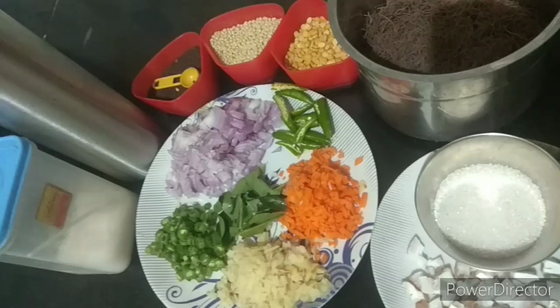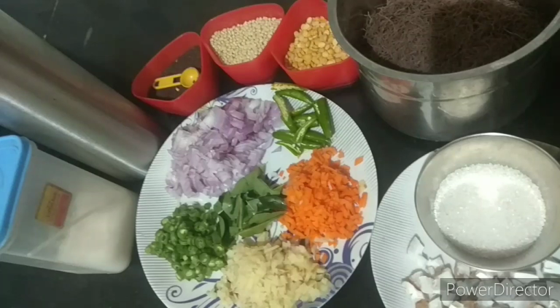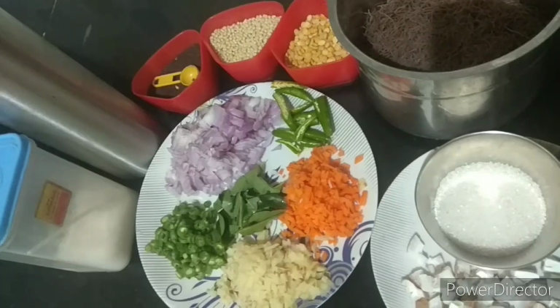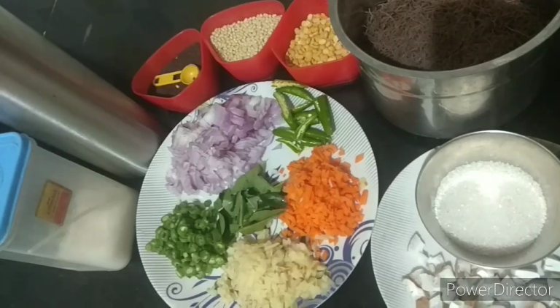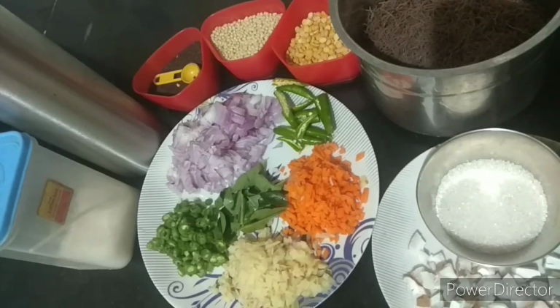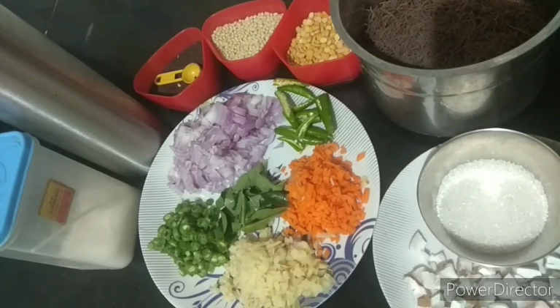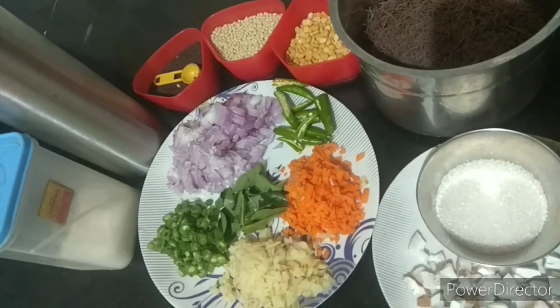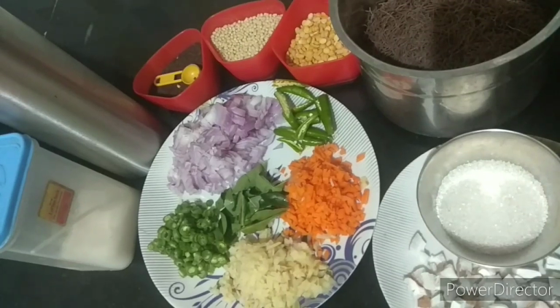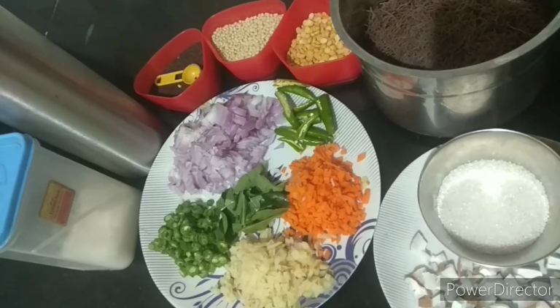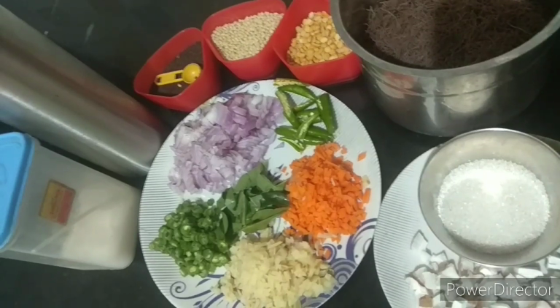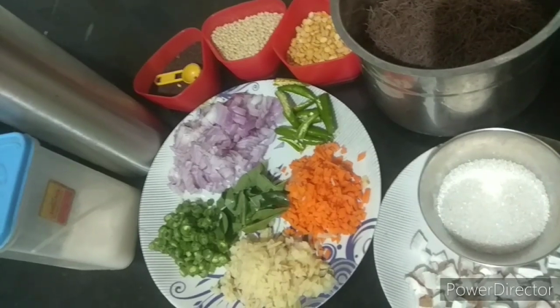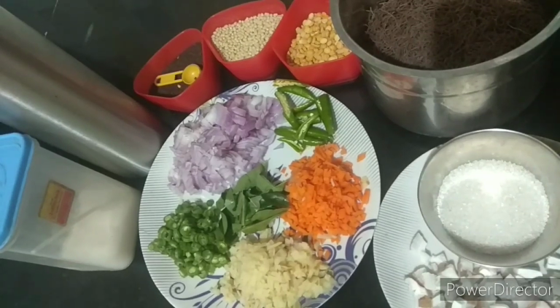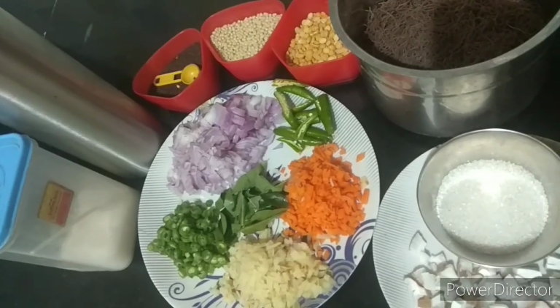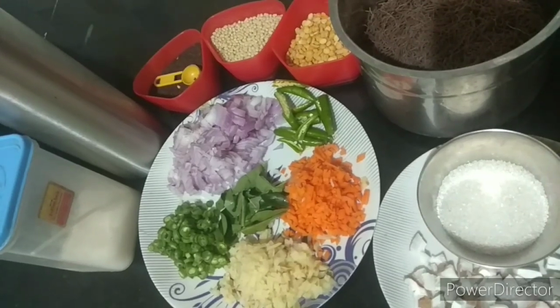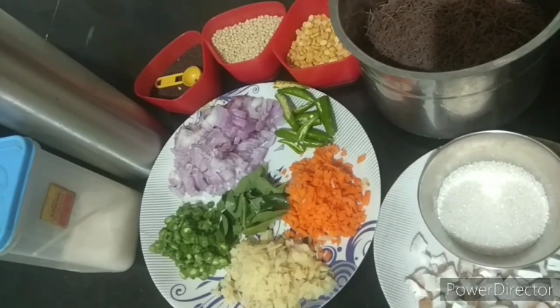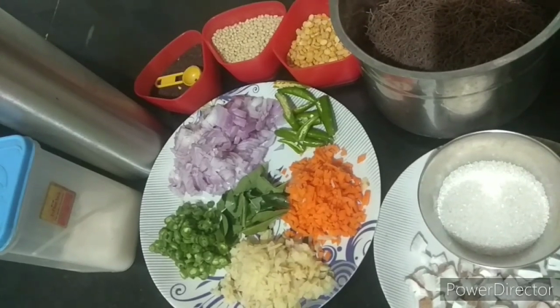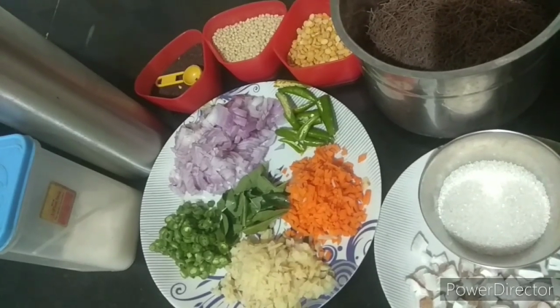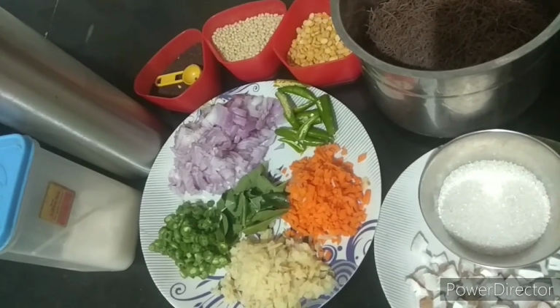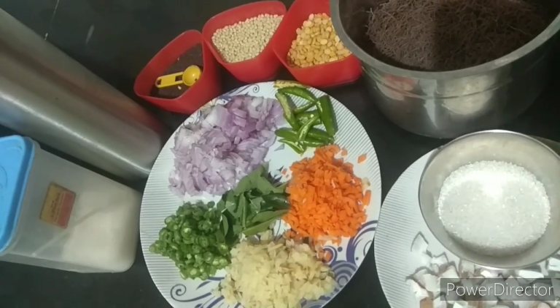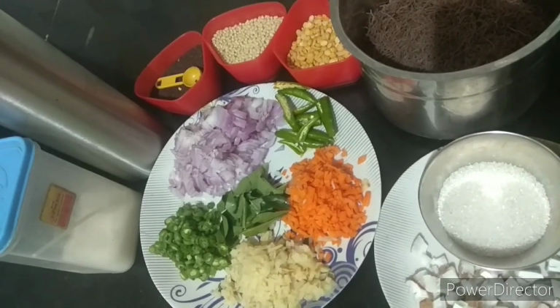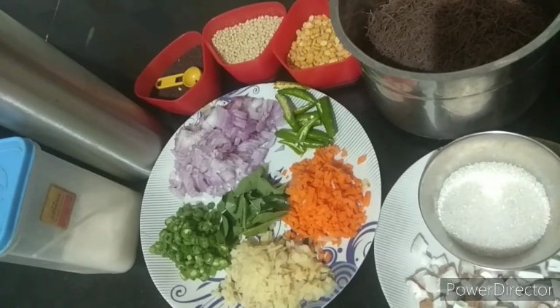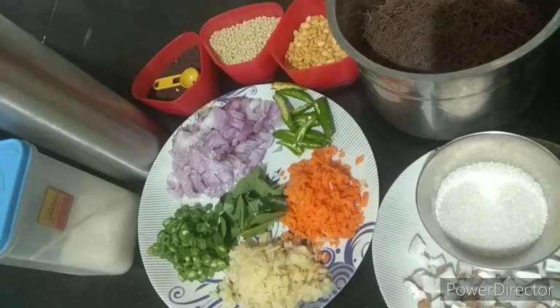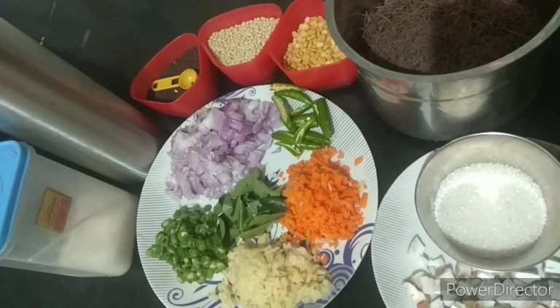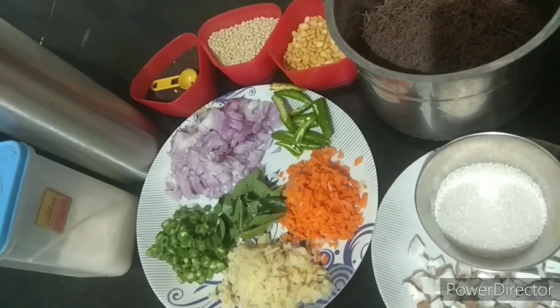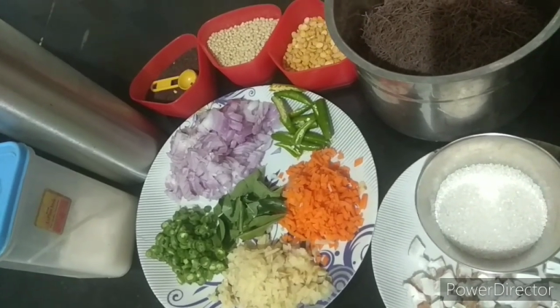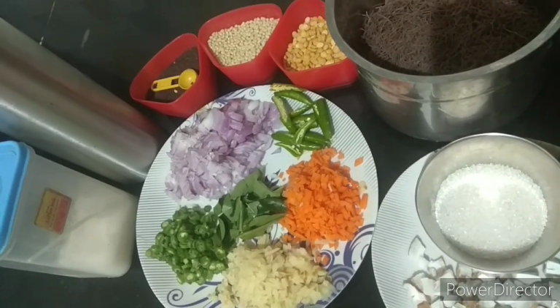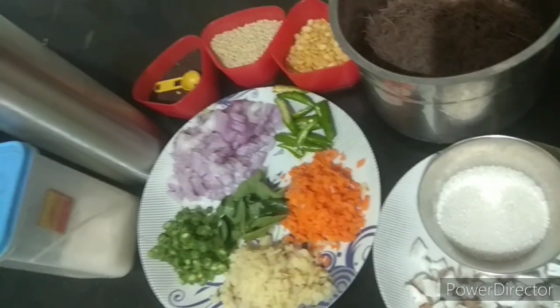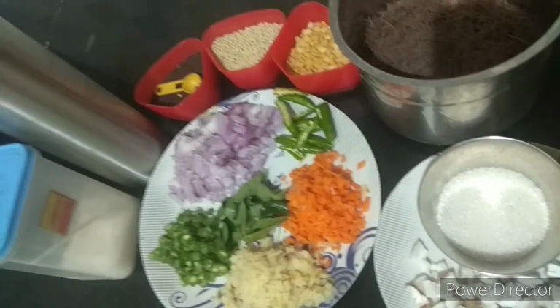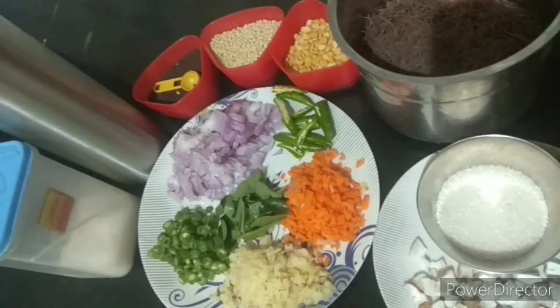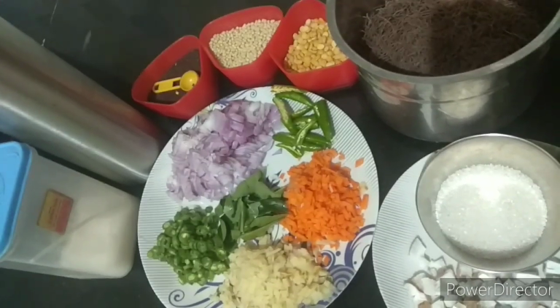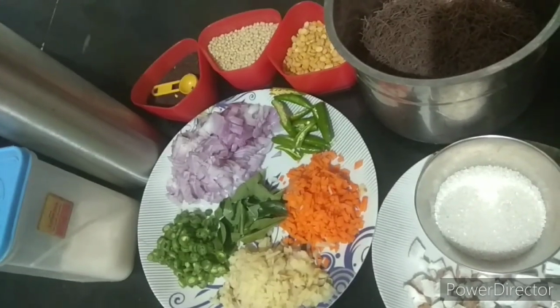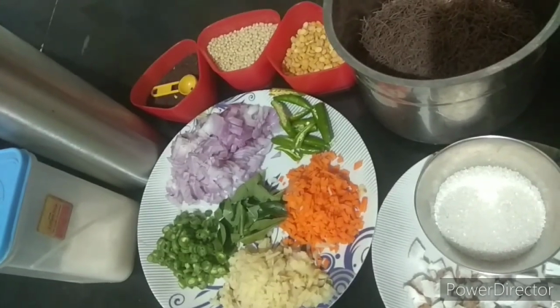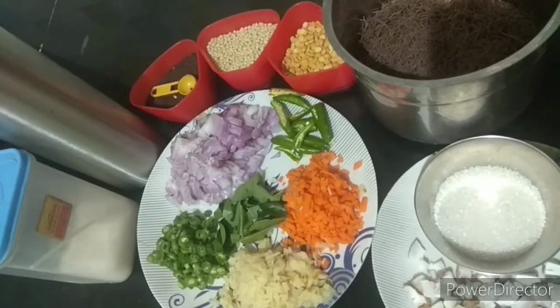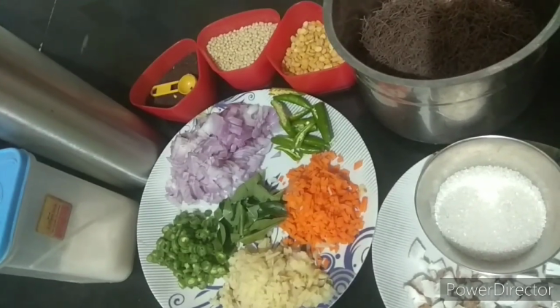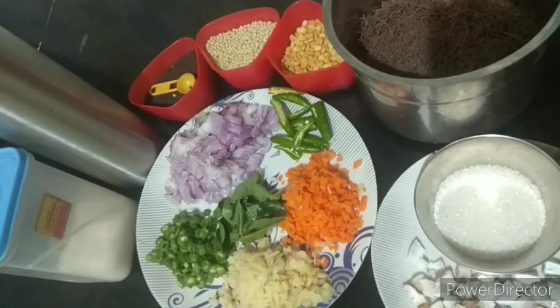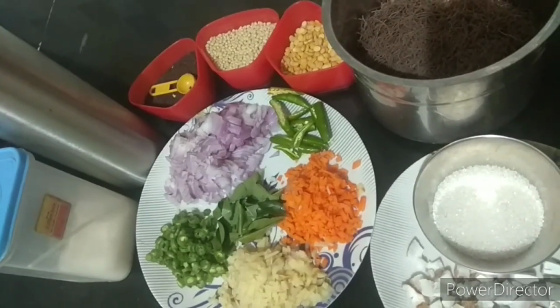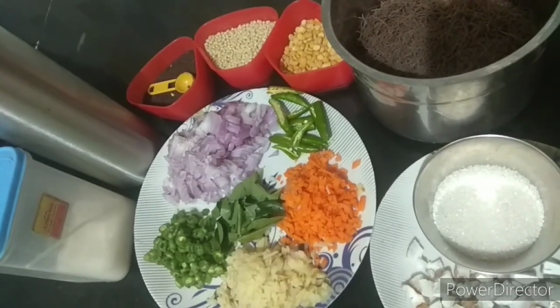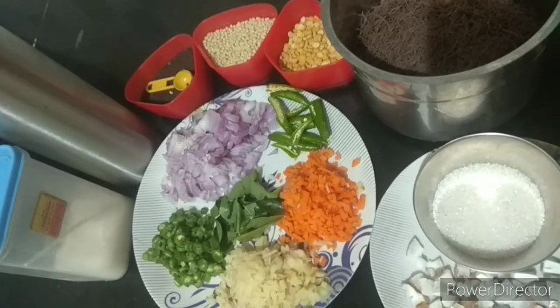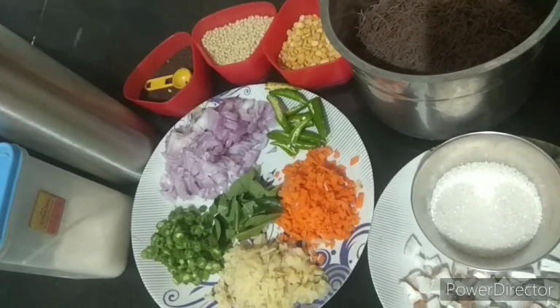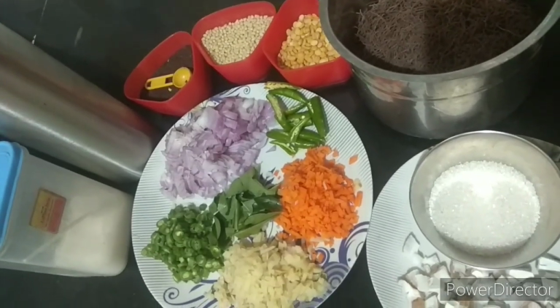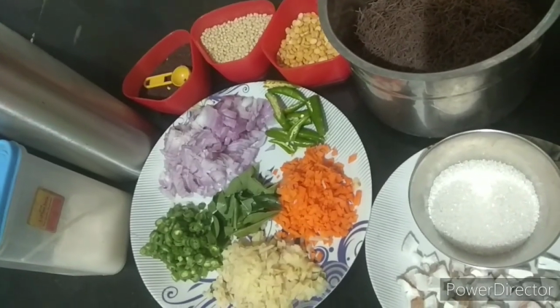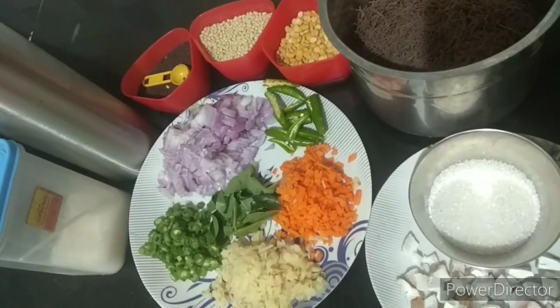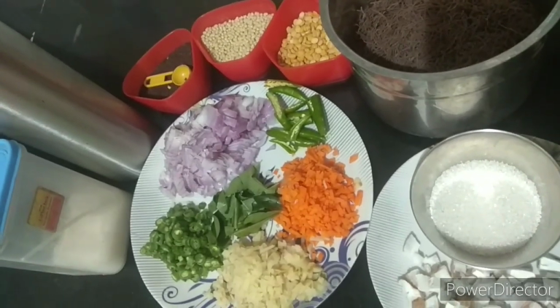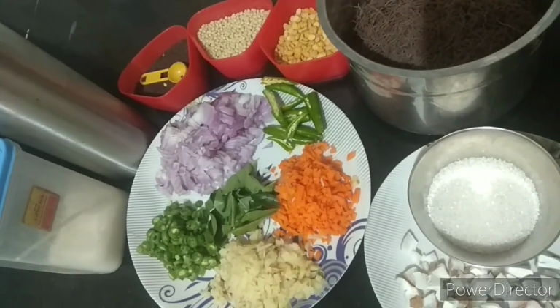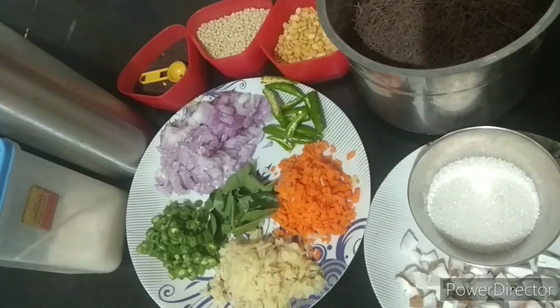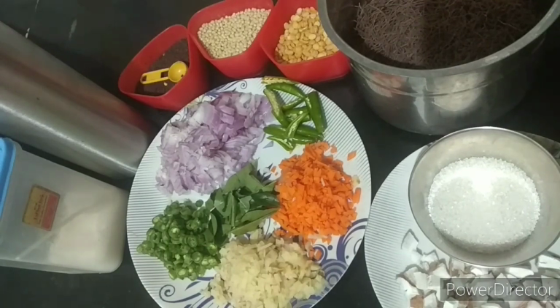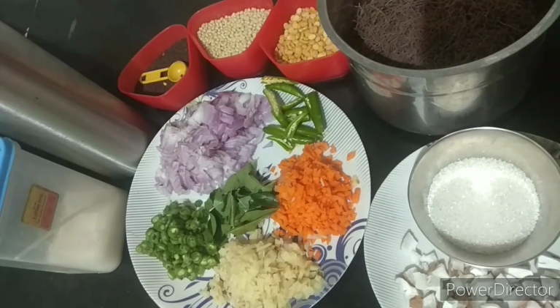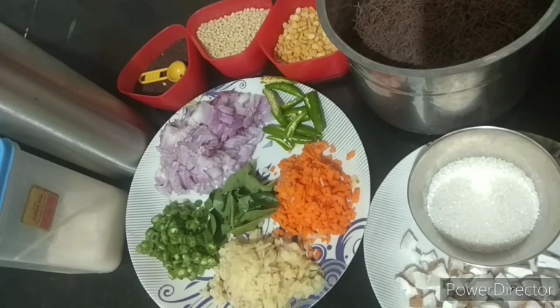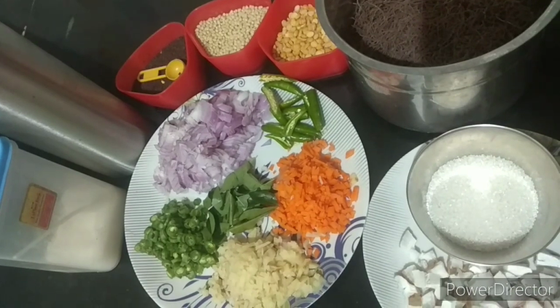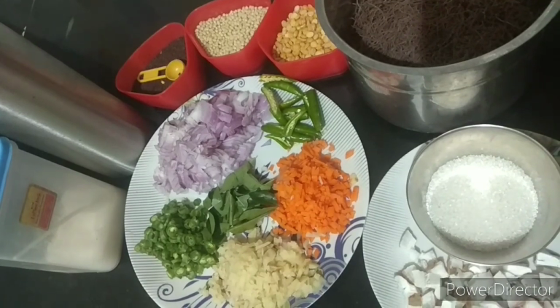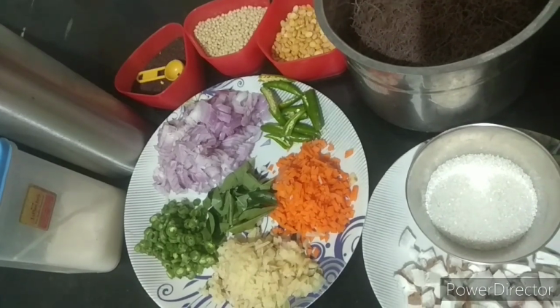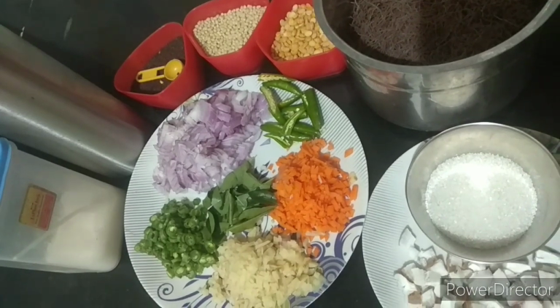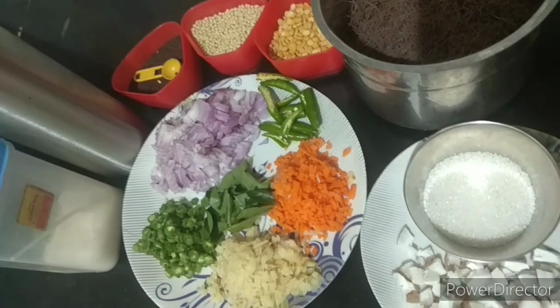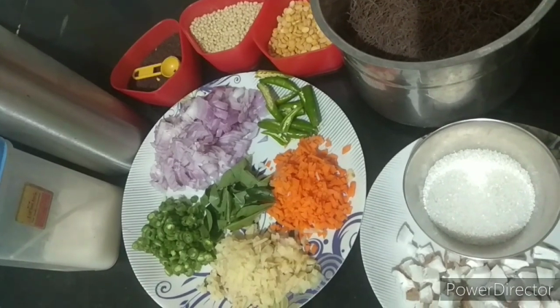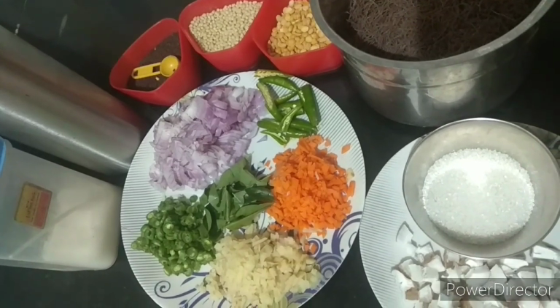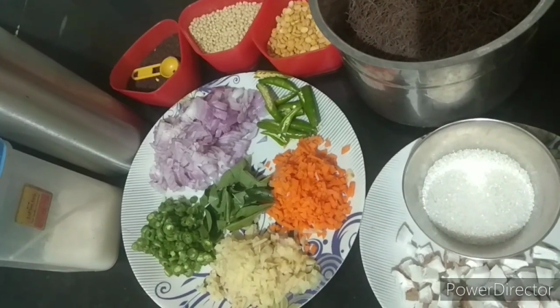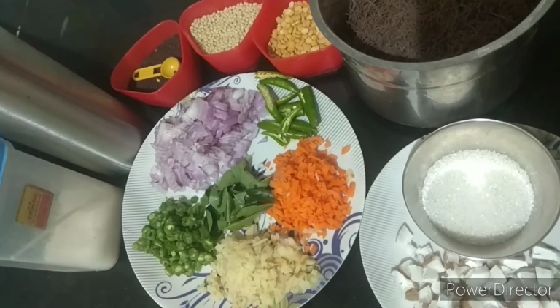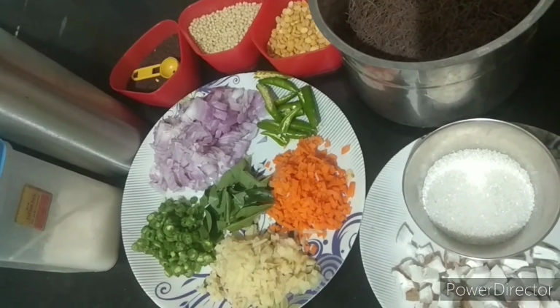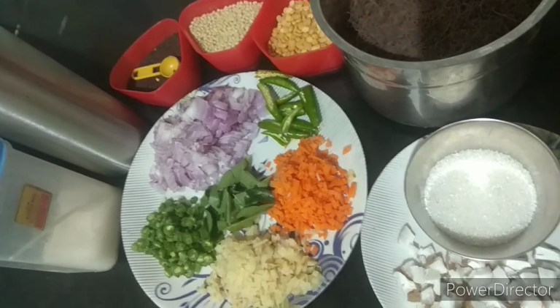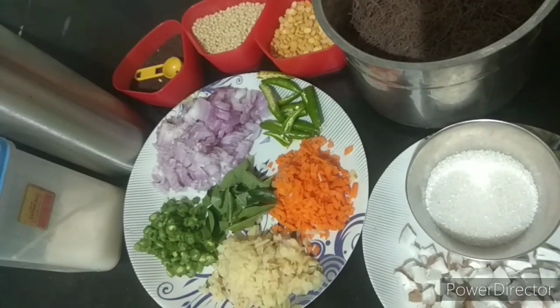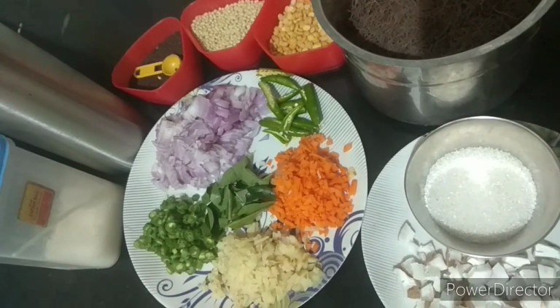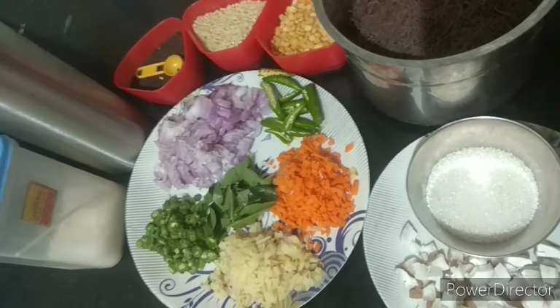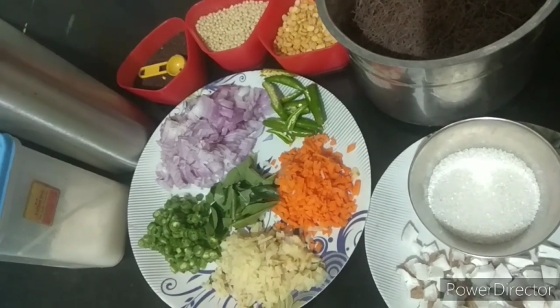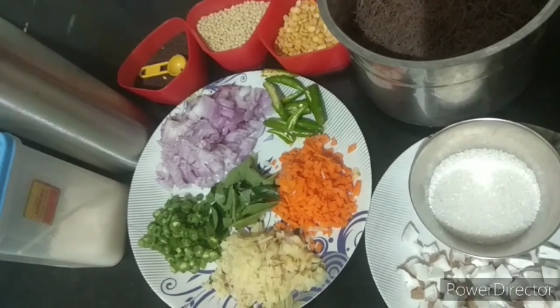Hello all, welcome to Namathasamiel. In this video, let's talk about an easy, tasty and healthy breakfast or dinner recipe.